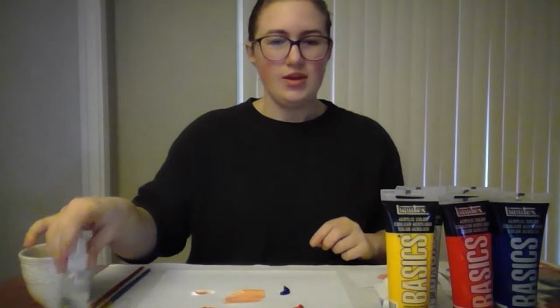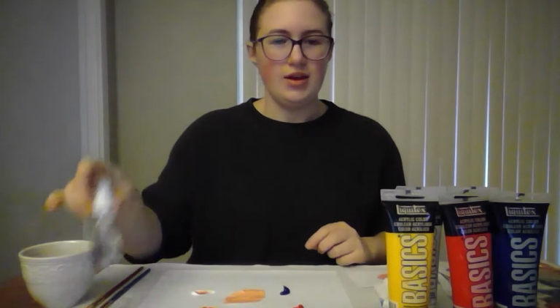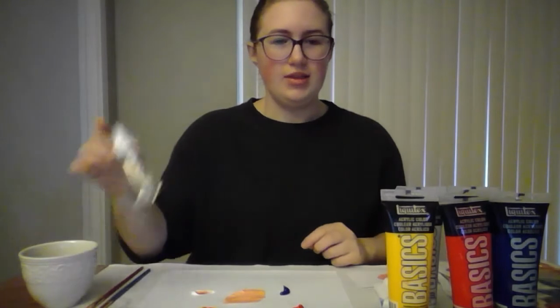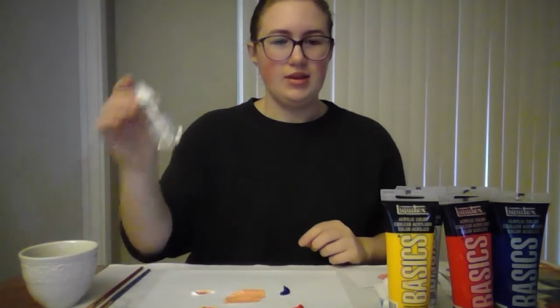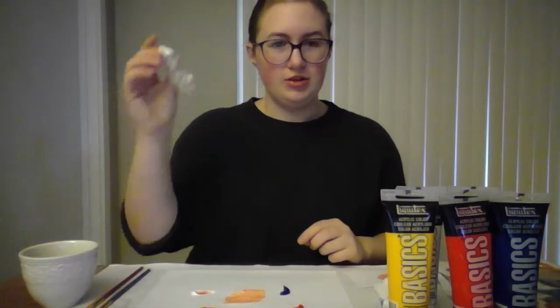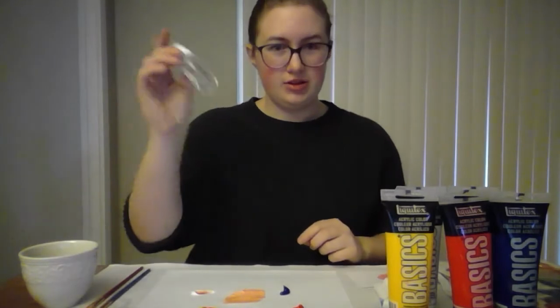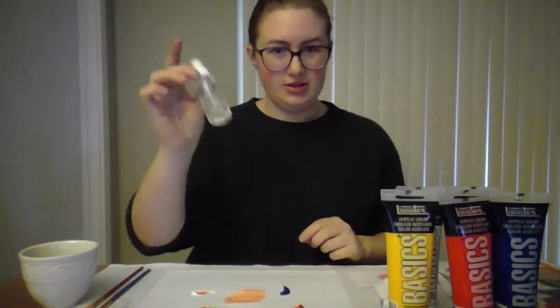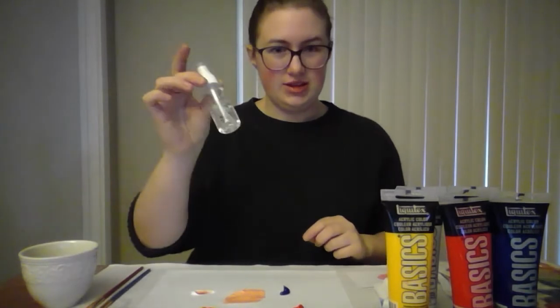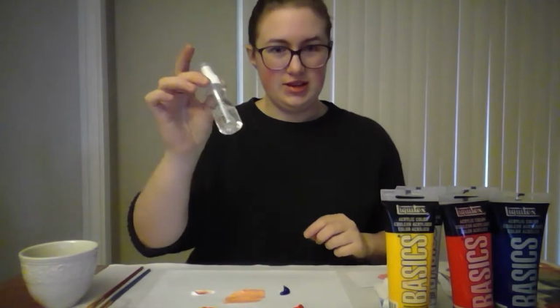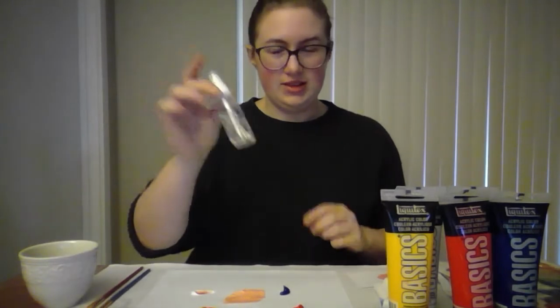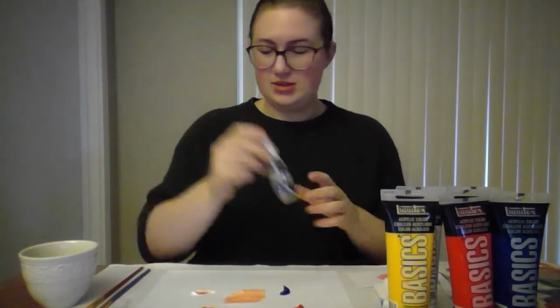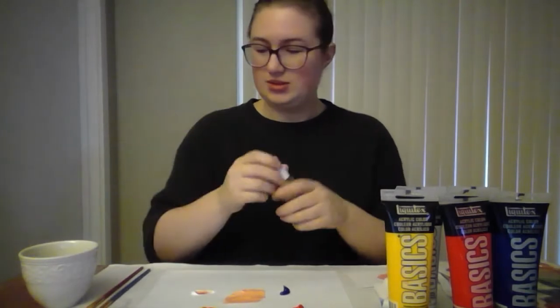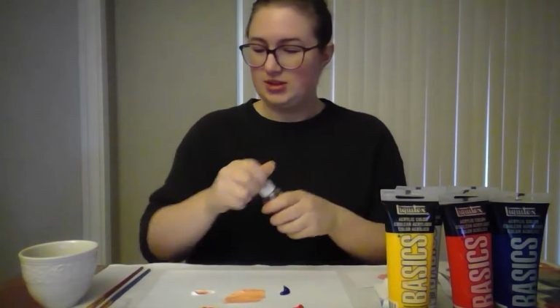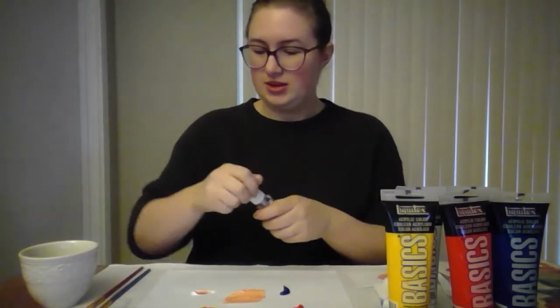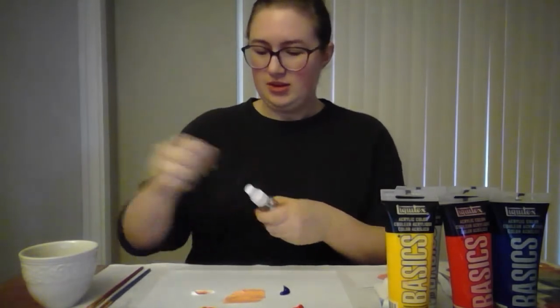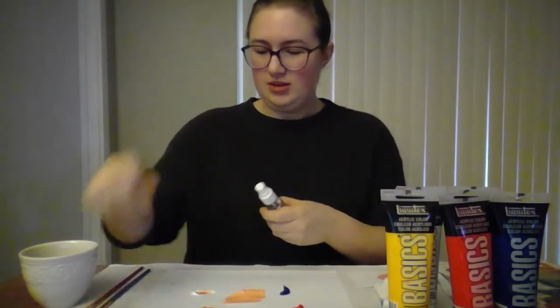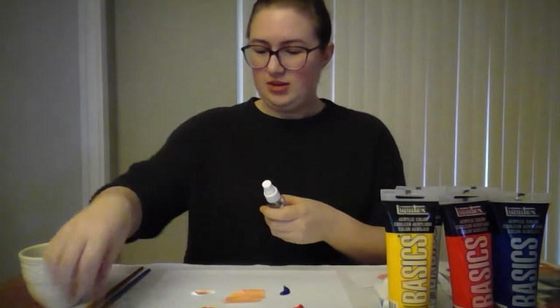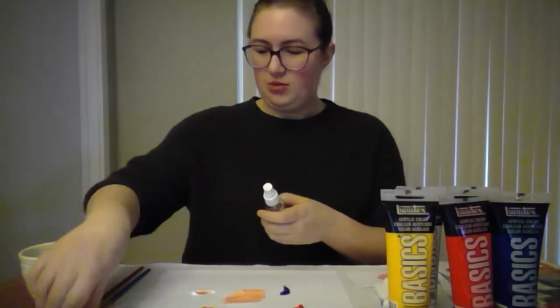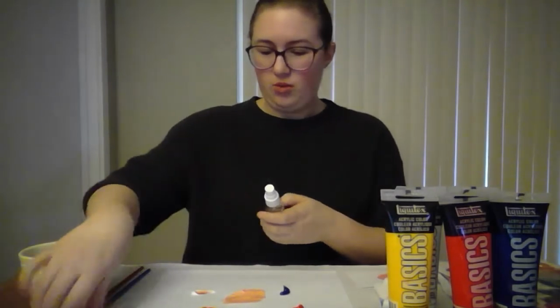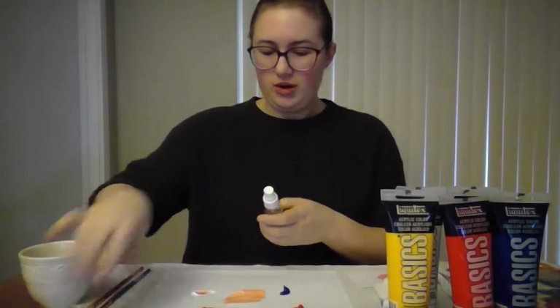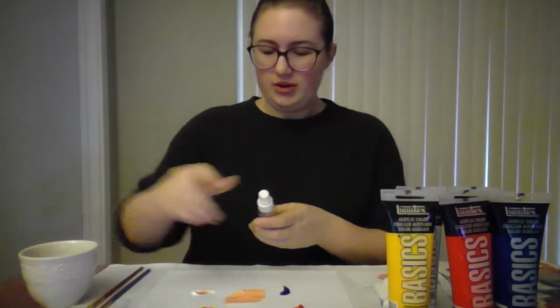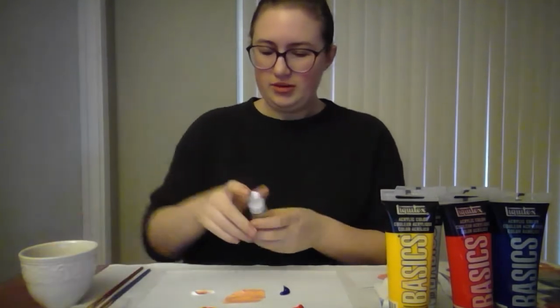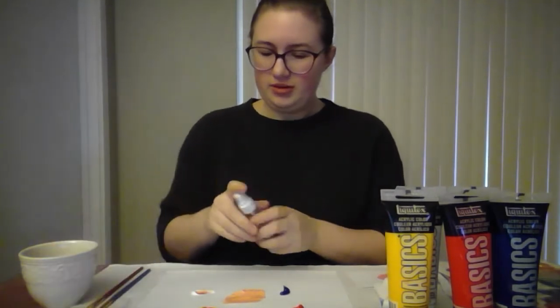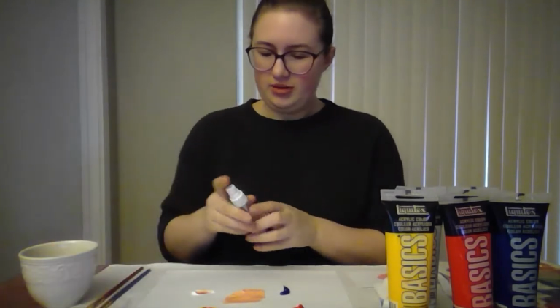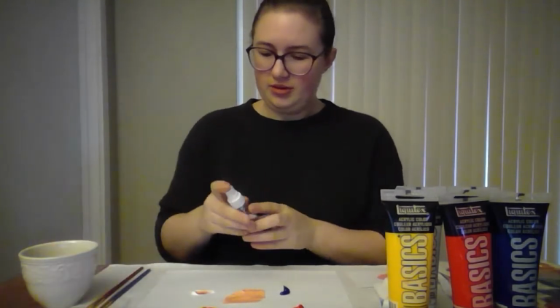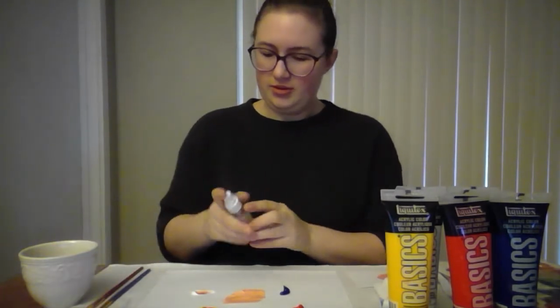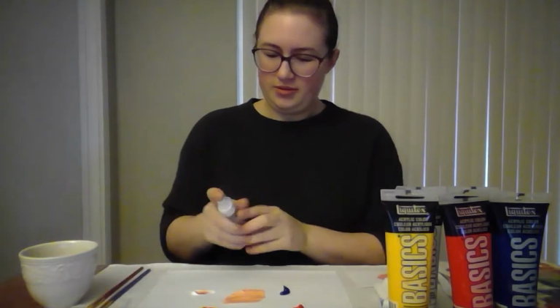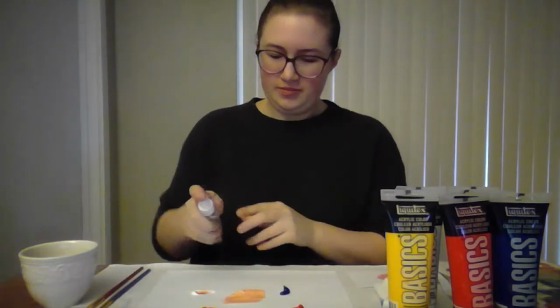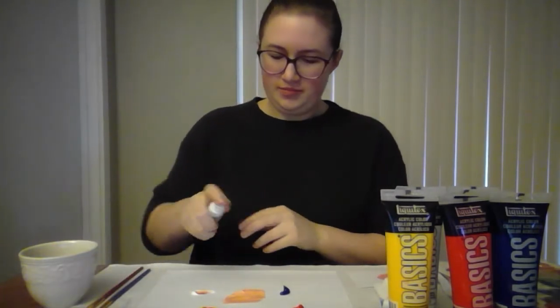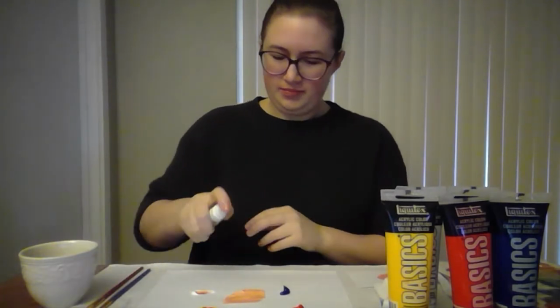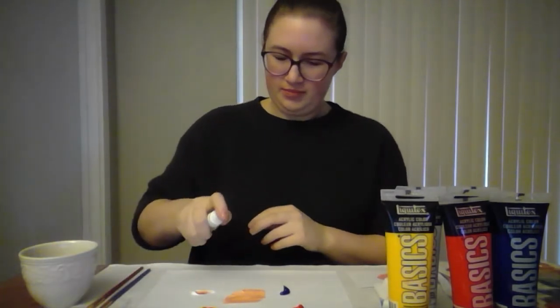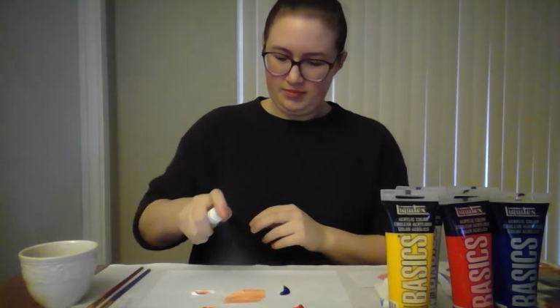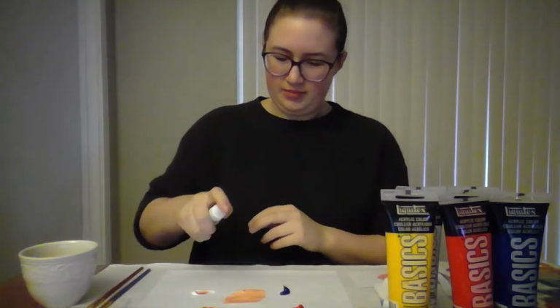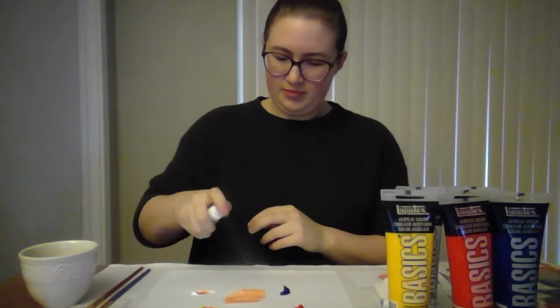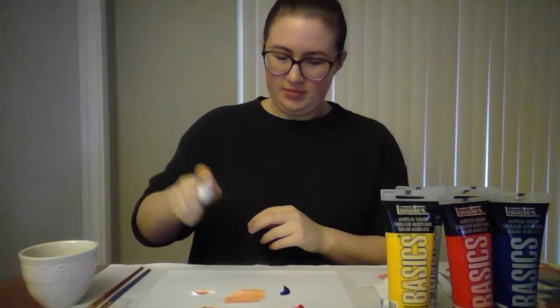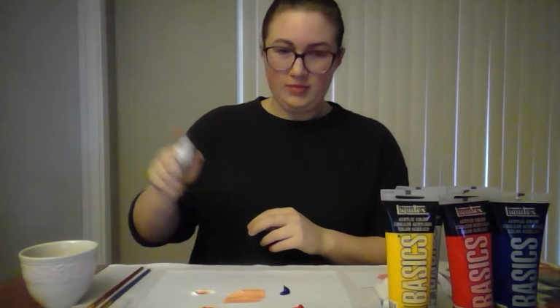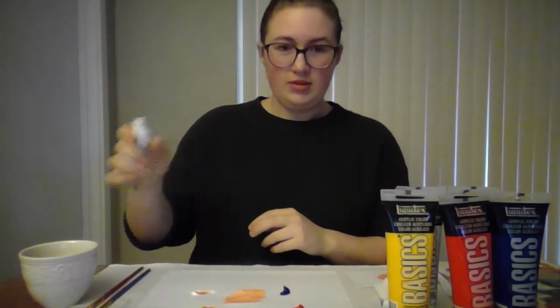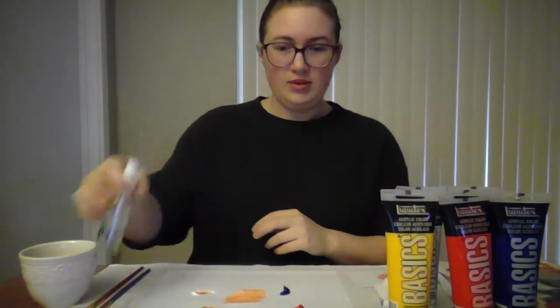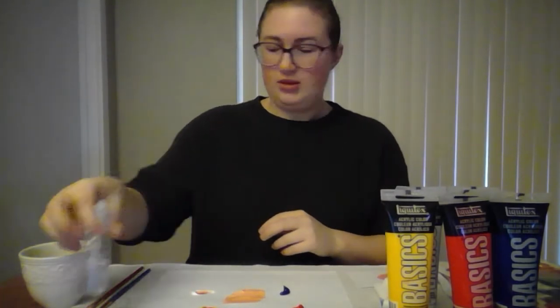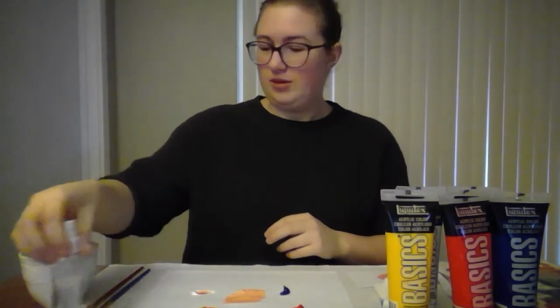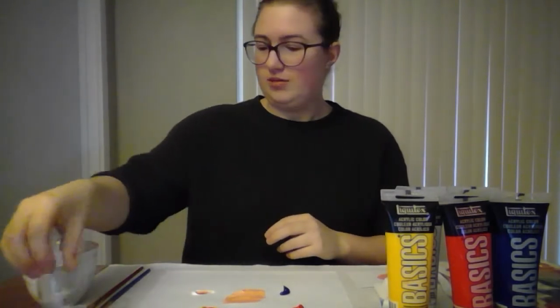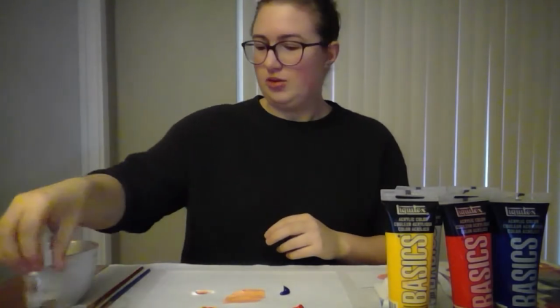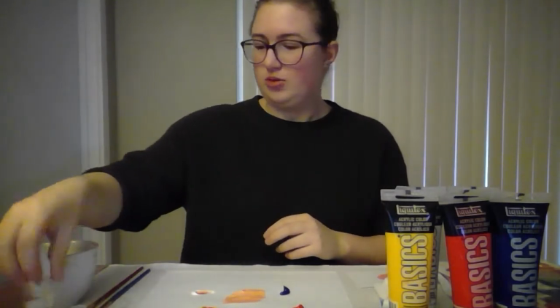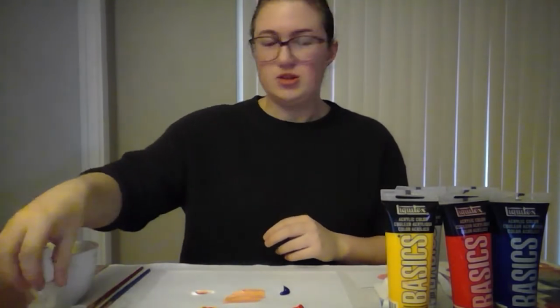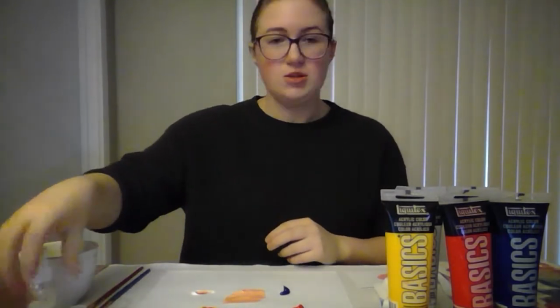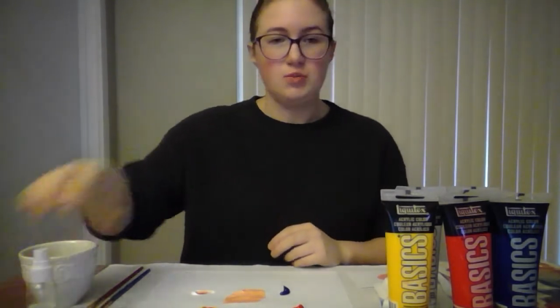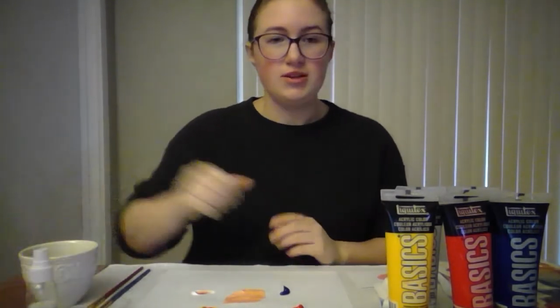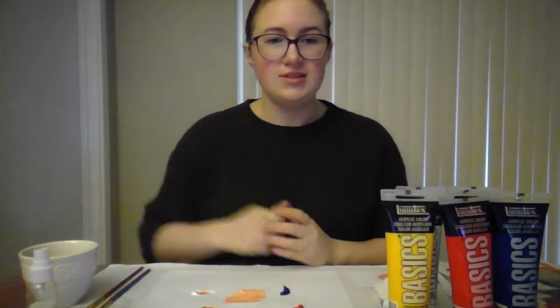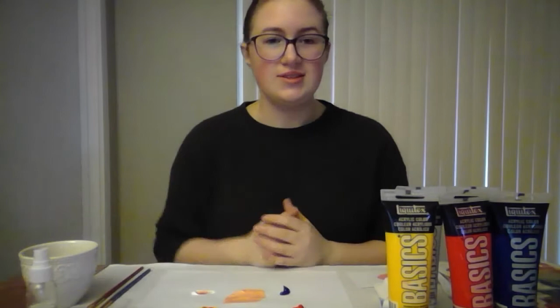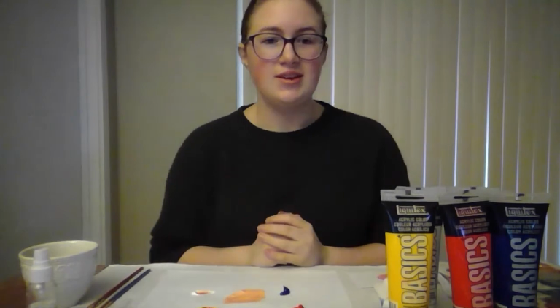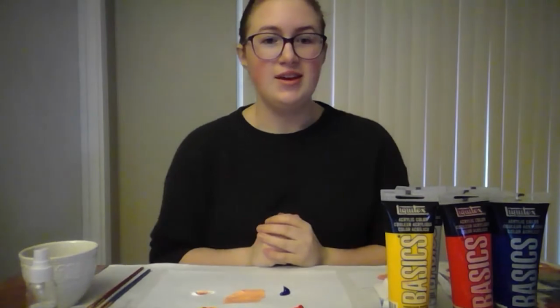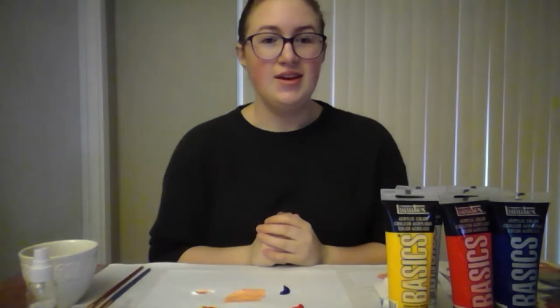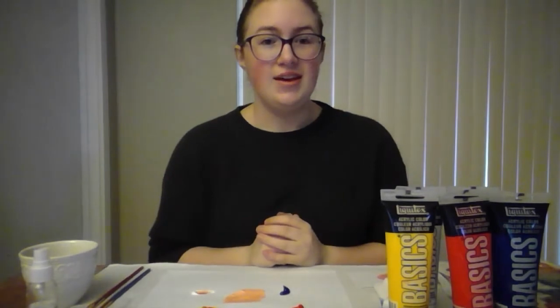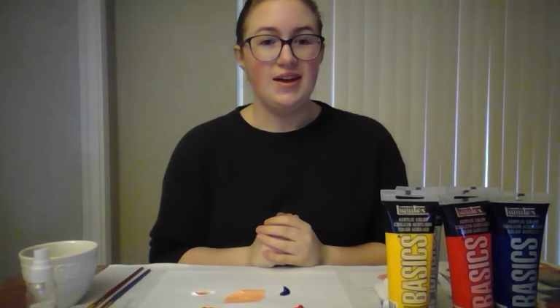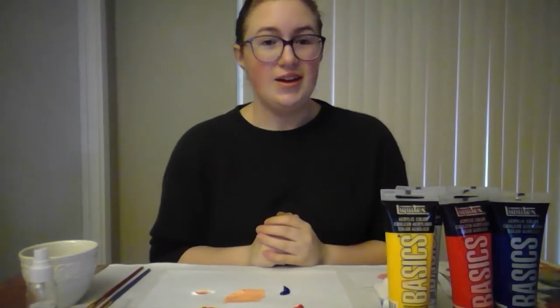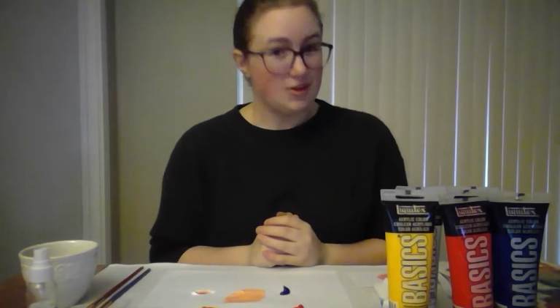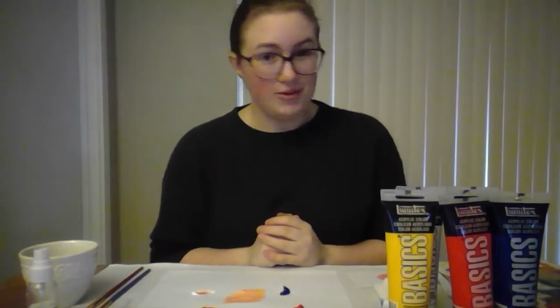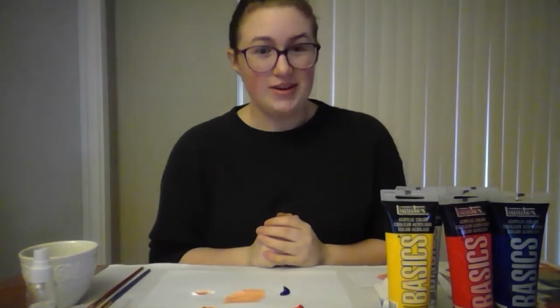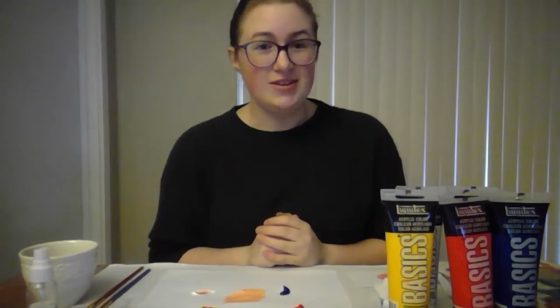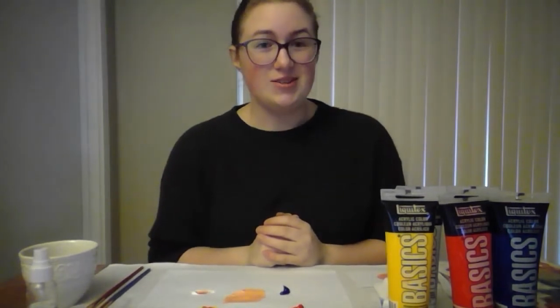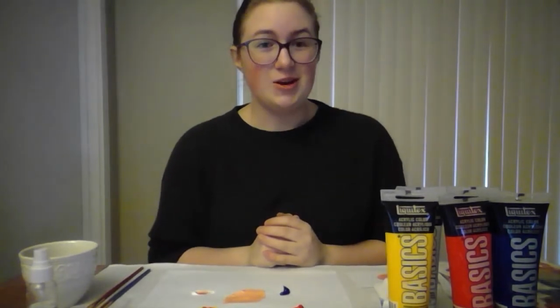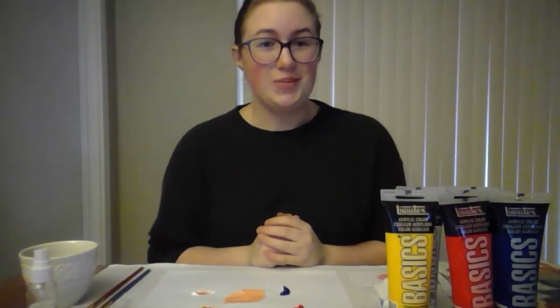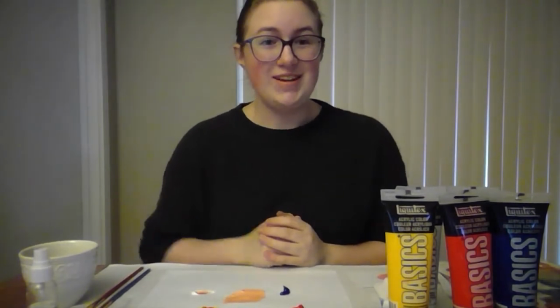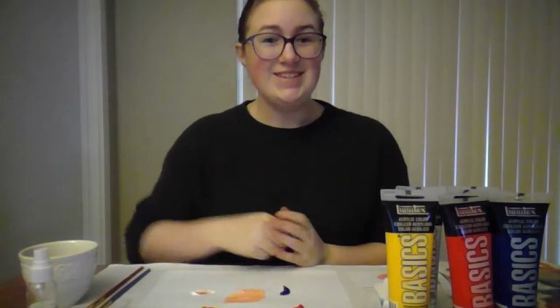Take your spray bottle, give the paint a quick spritz, and you're ready to start painting.